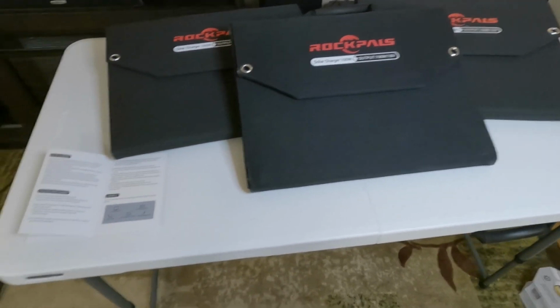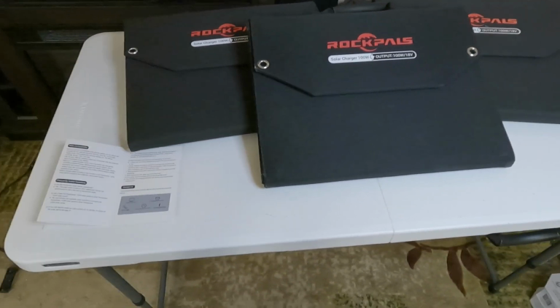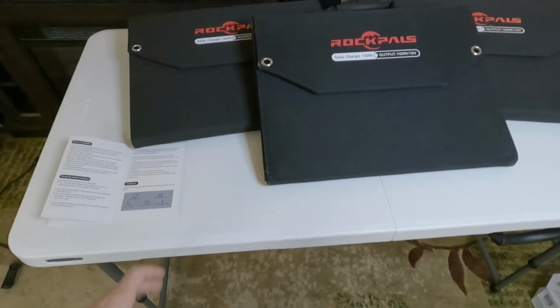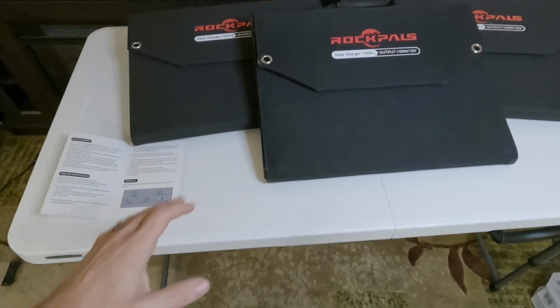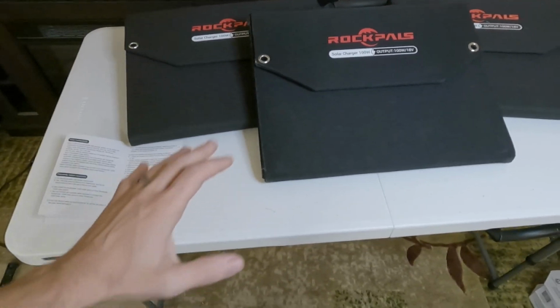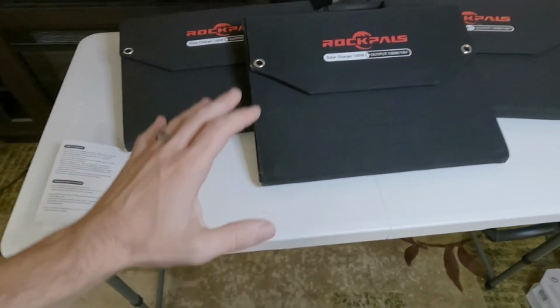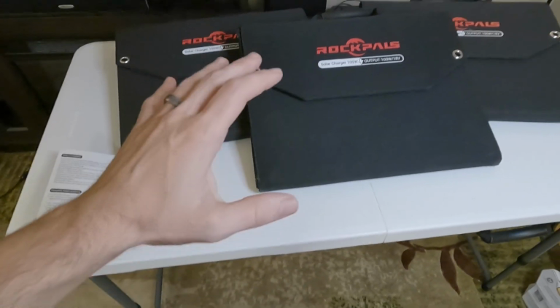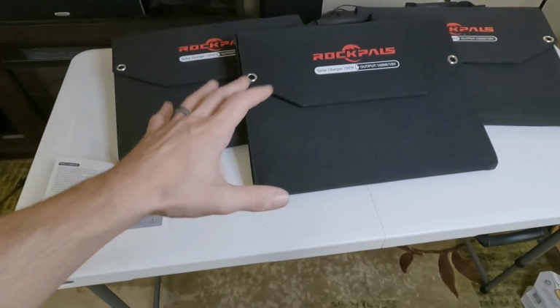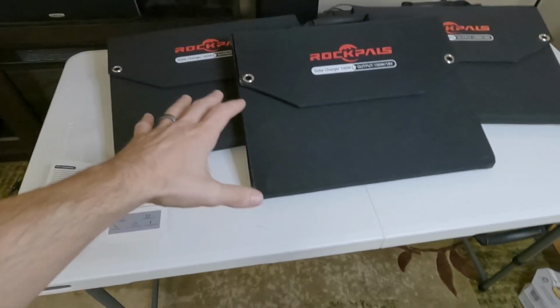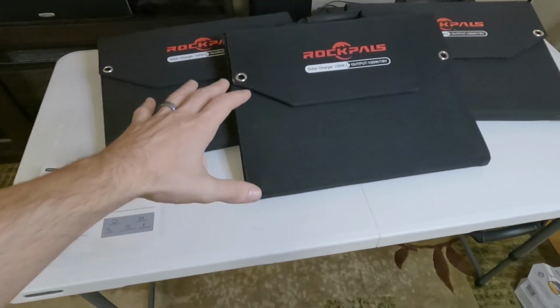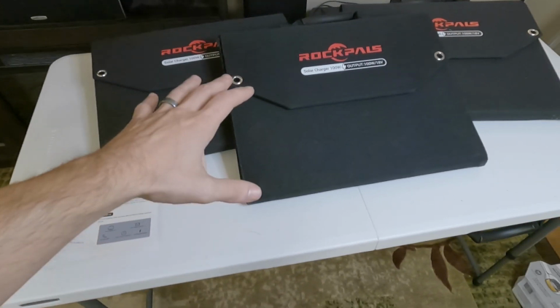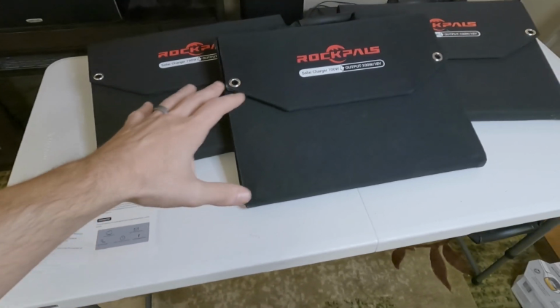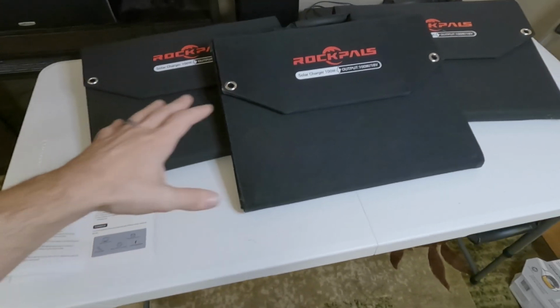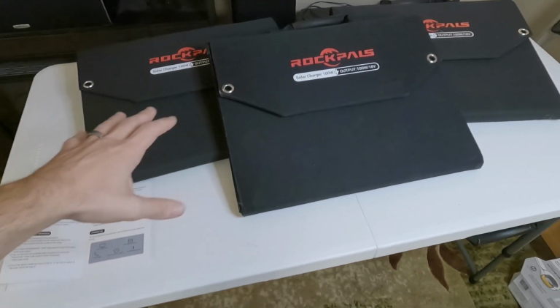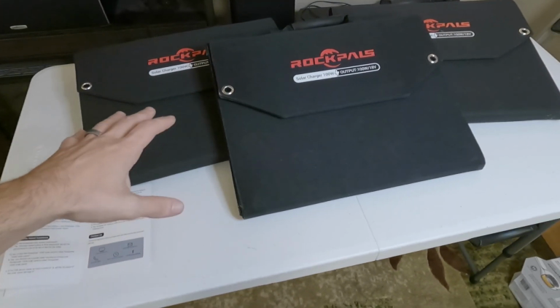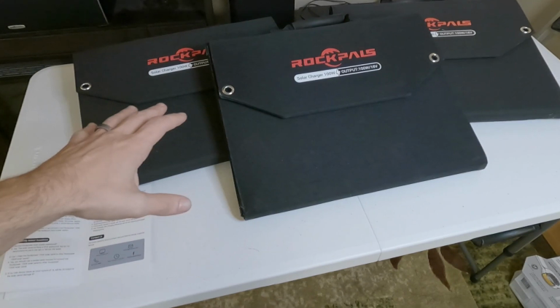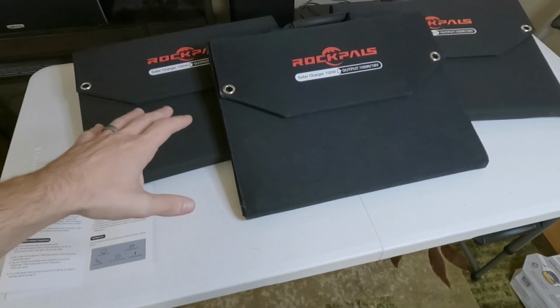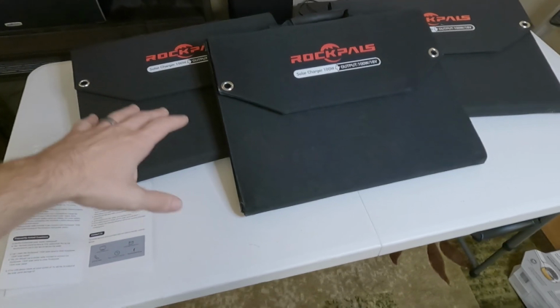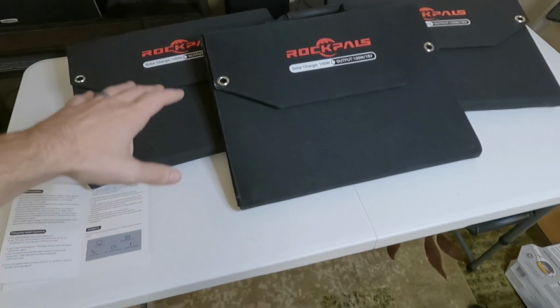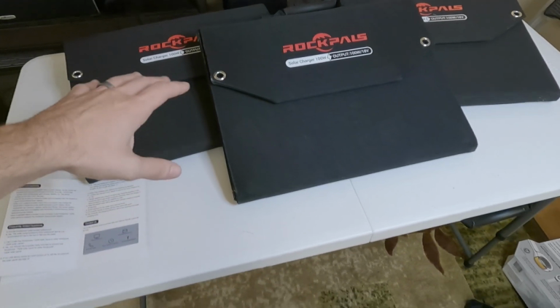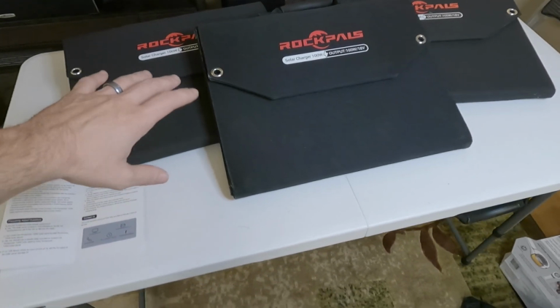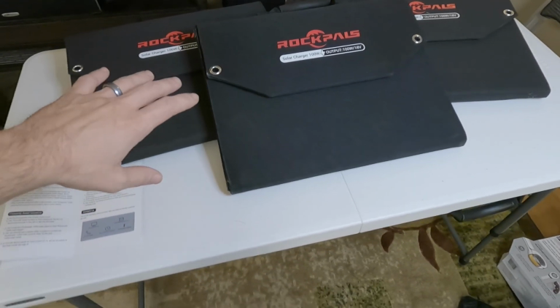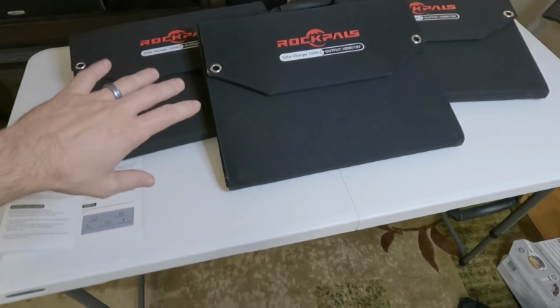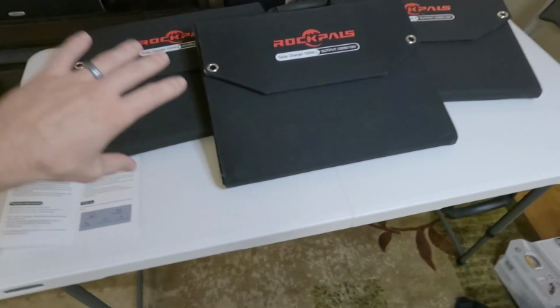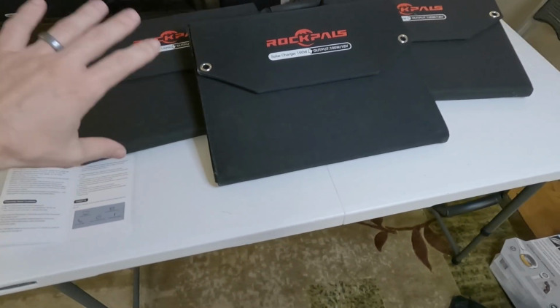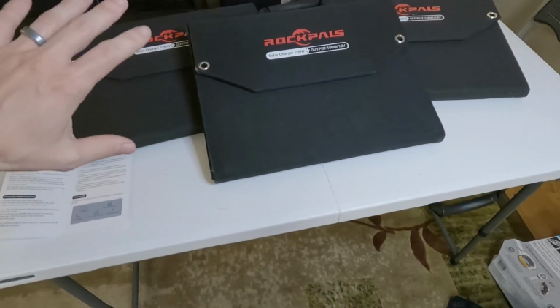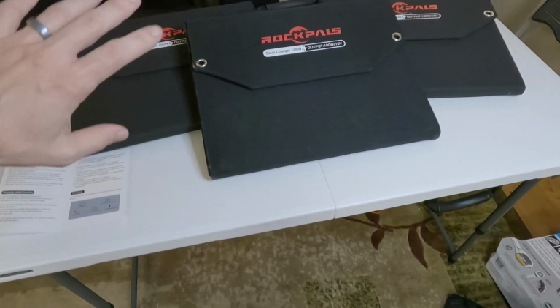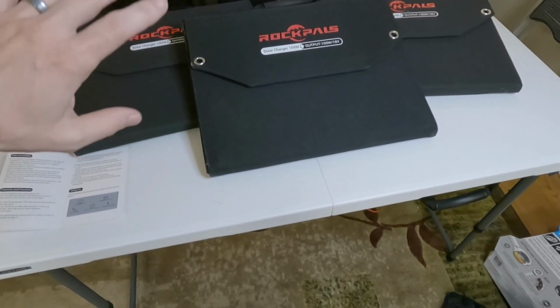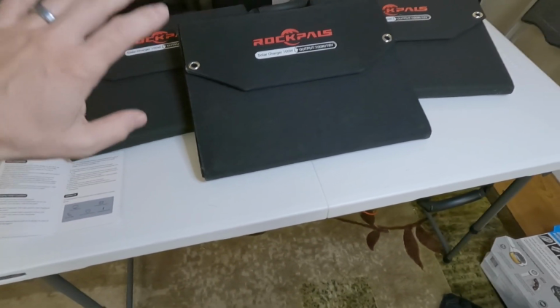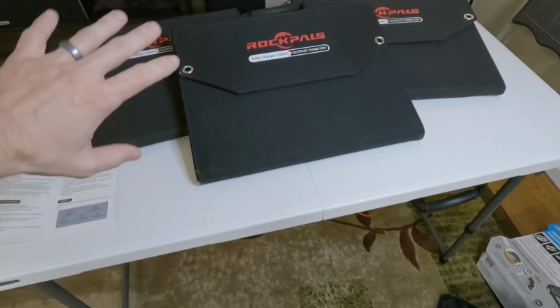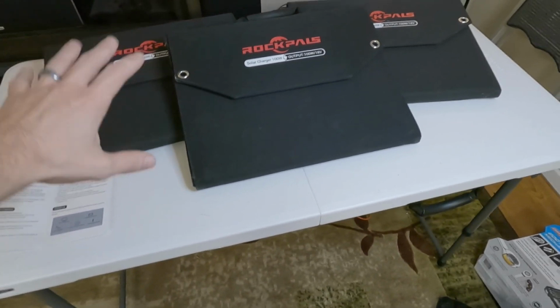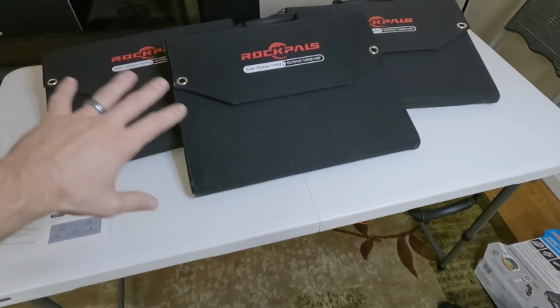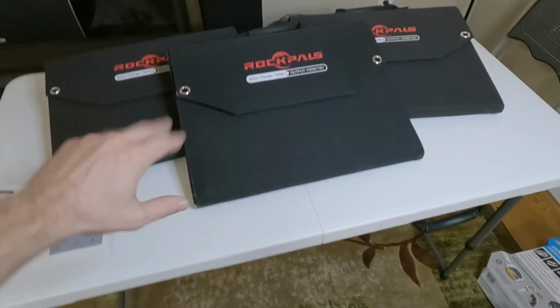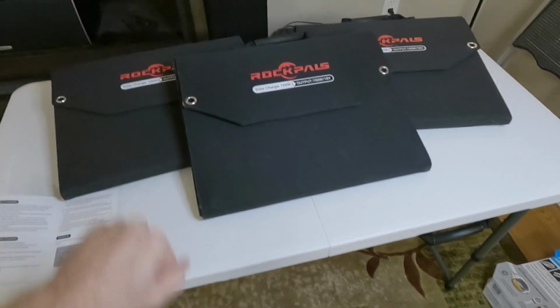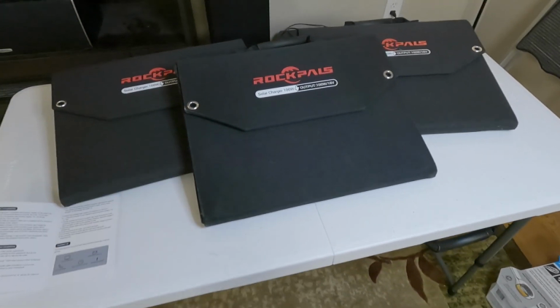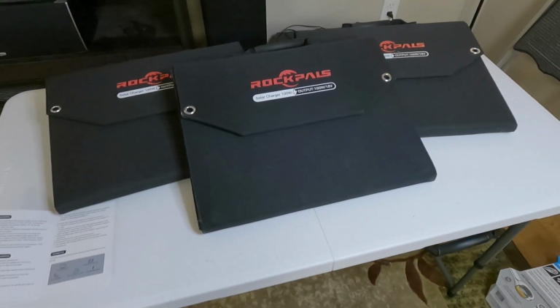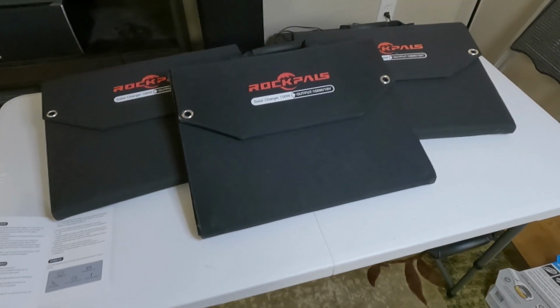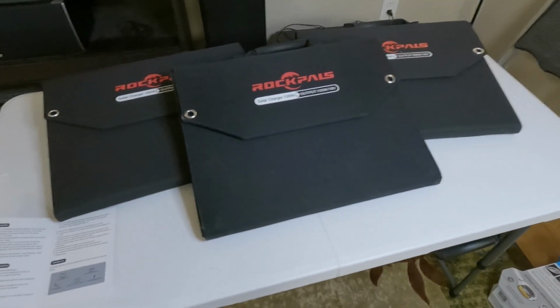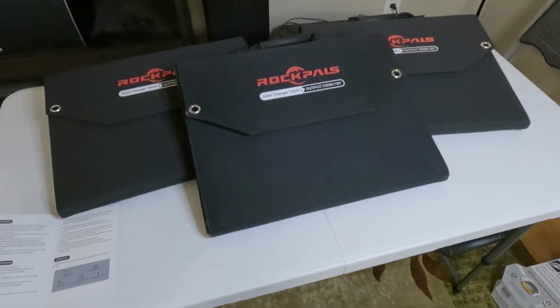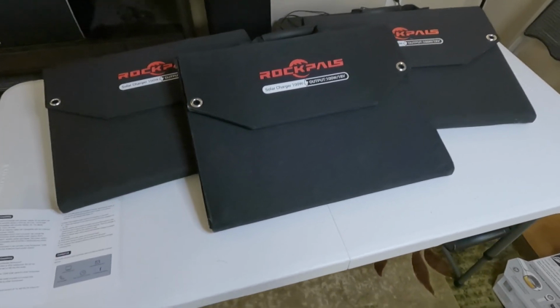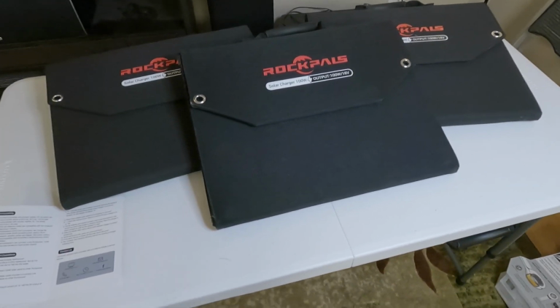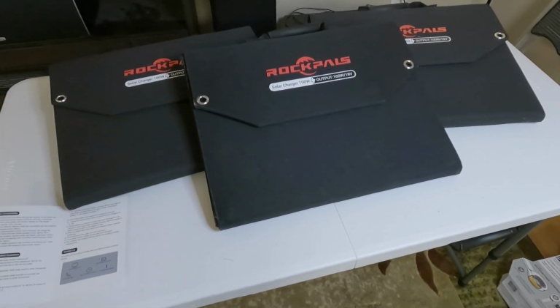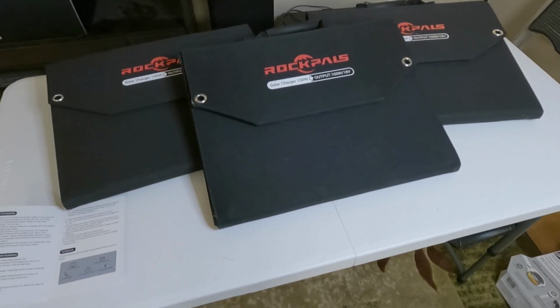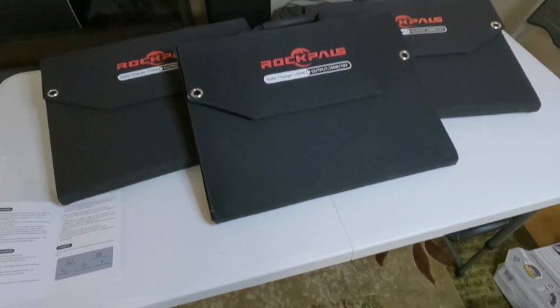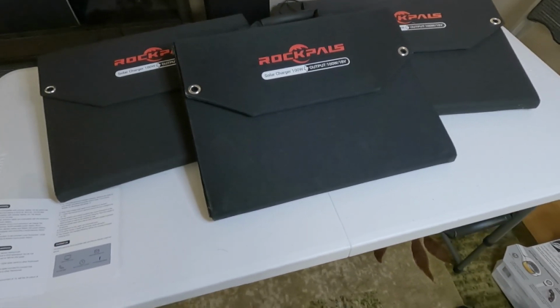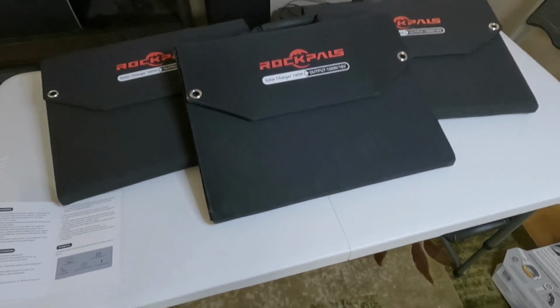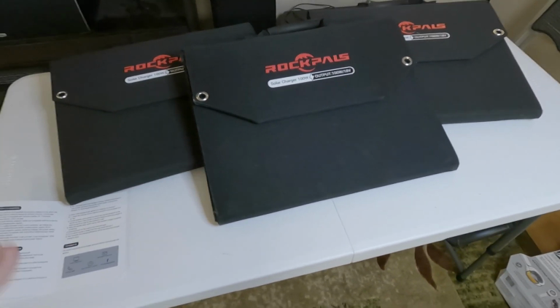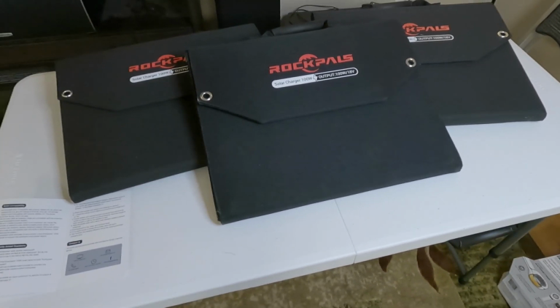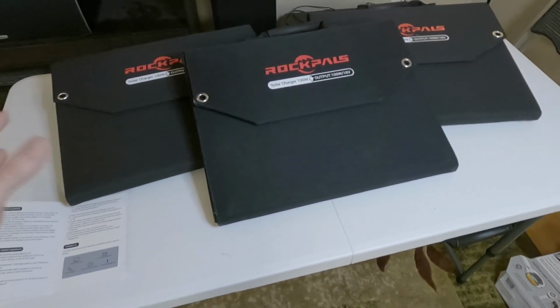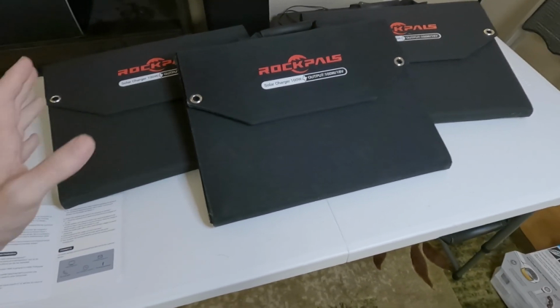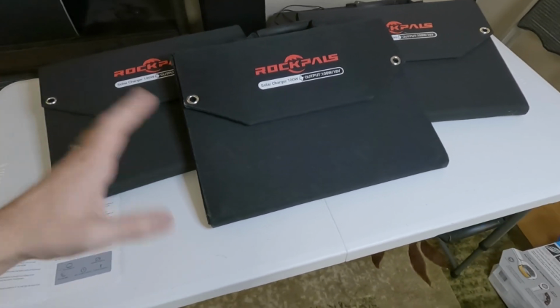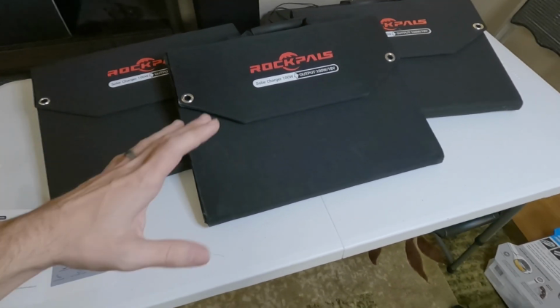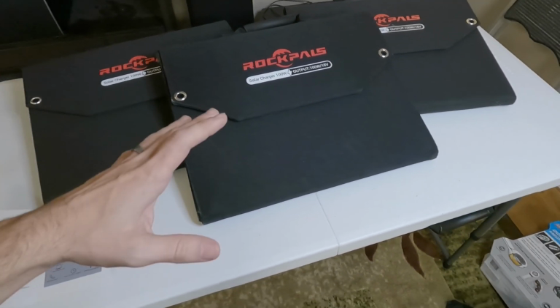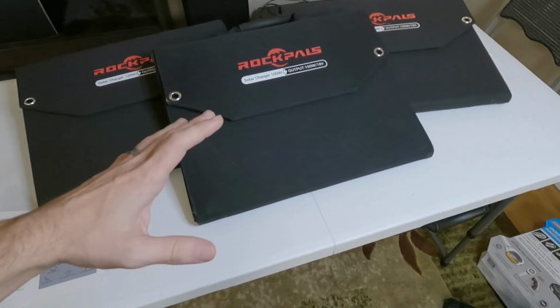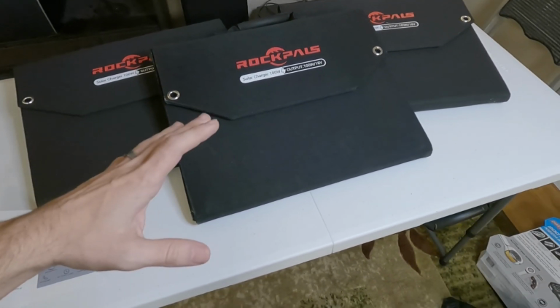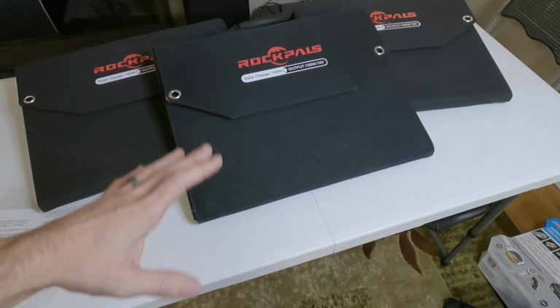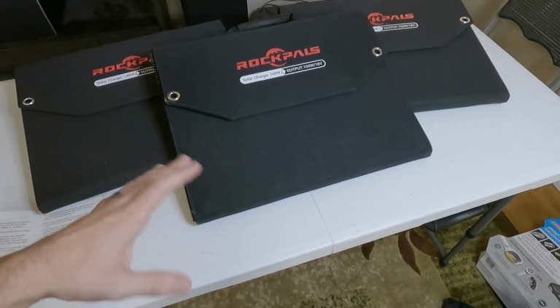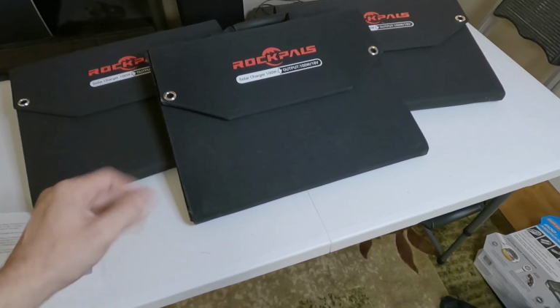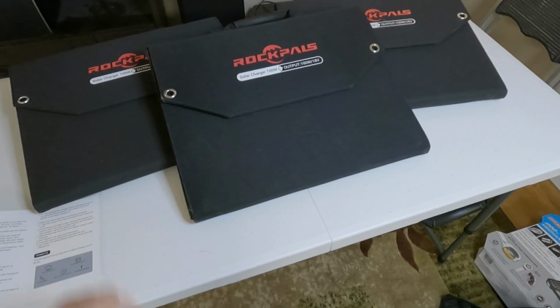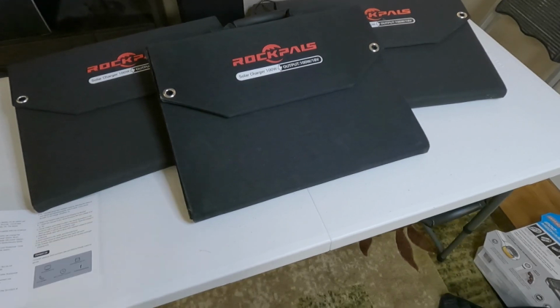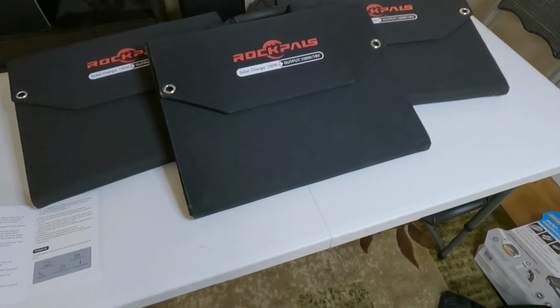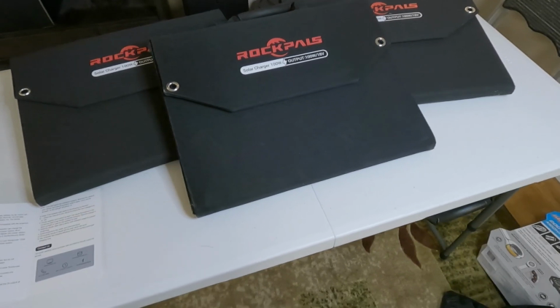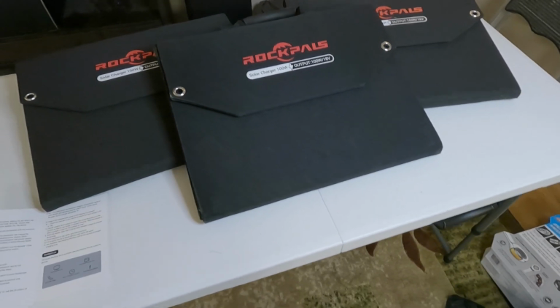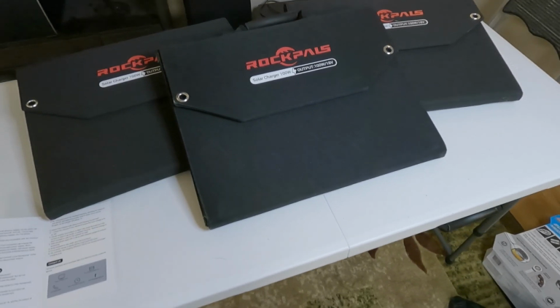It worked, it worked okay. I had it in pretty much full sun most of the day, and I still had a net loss of power.